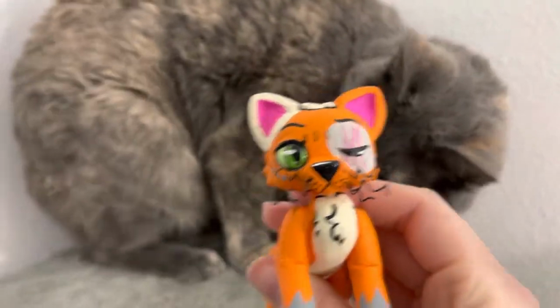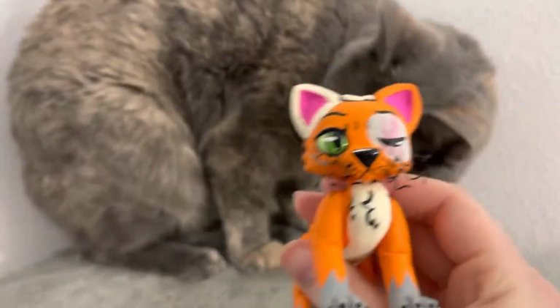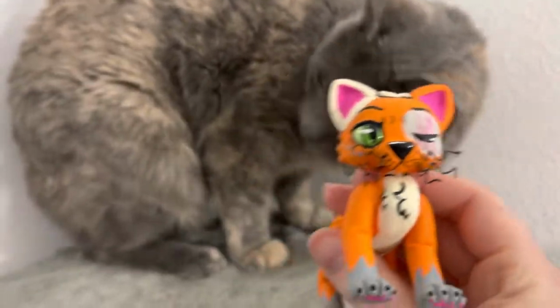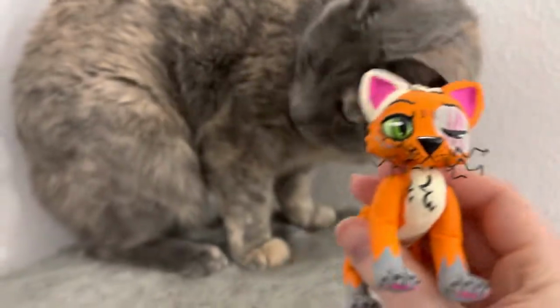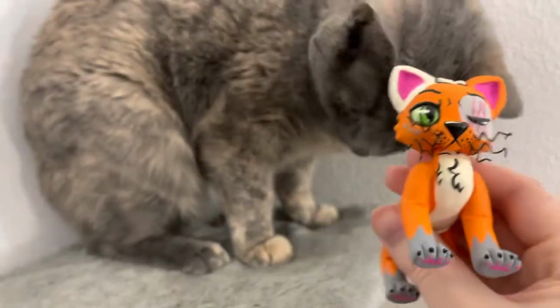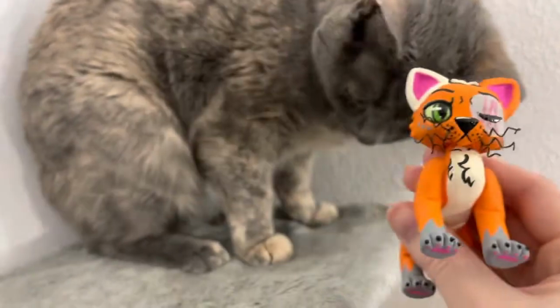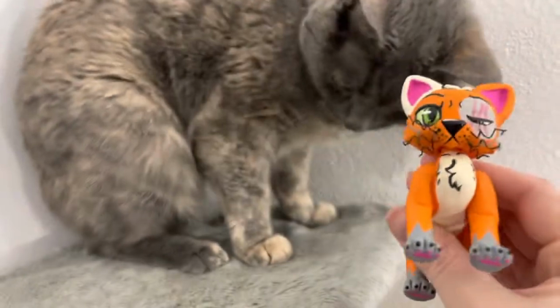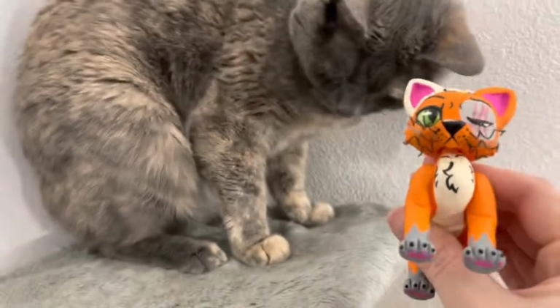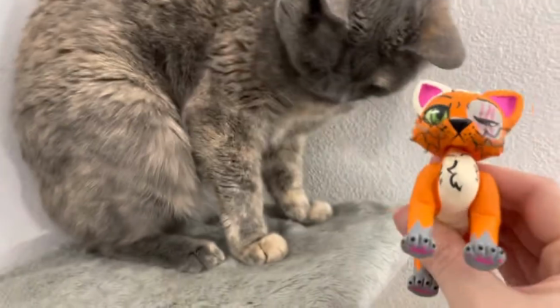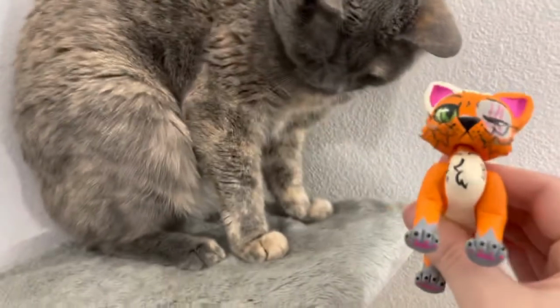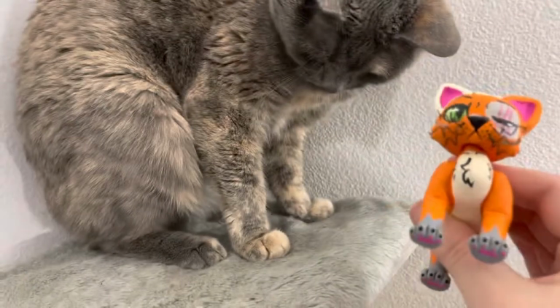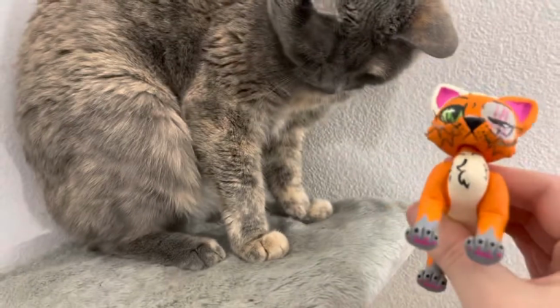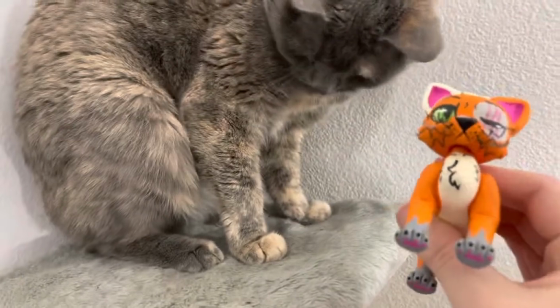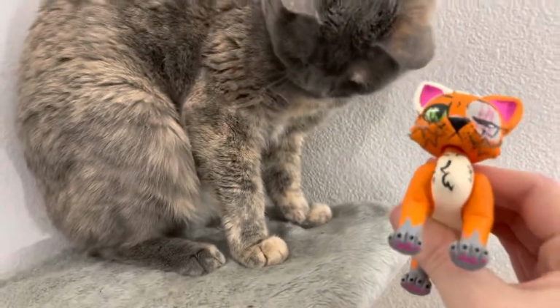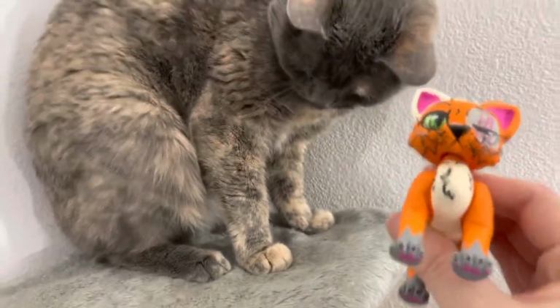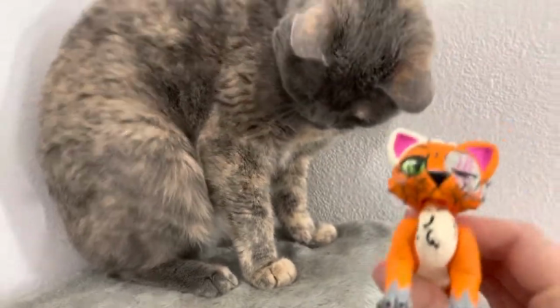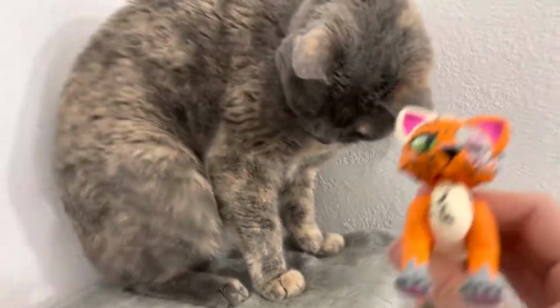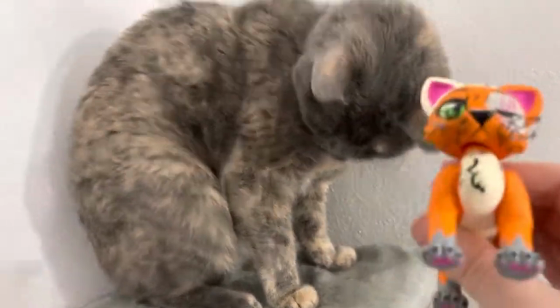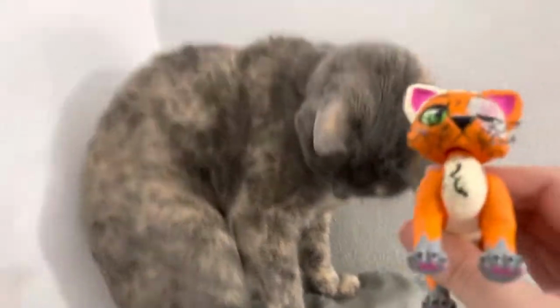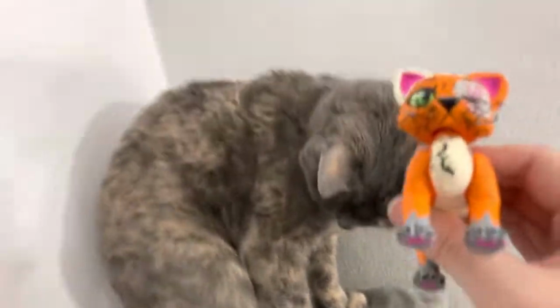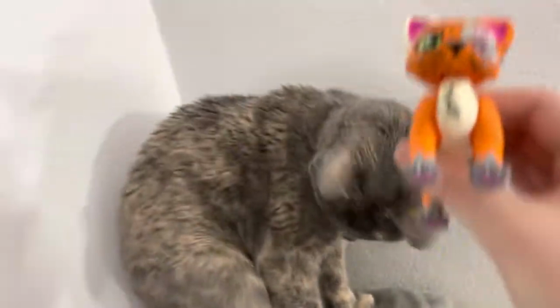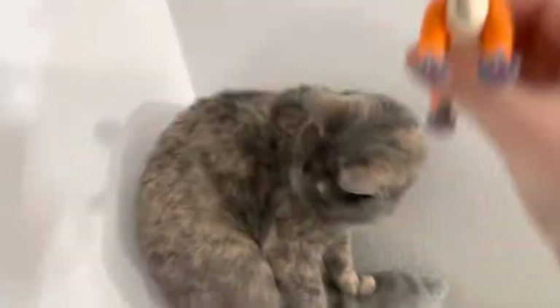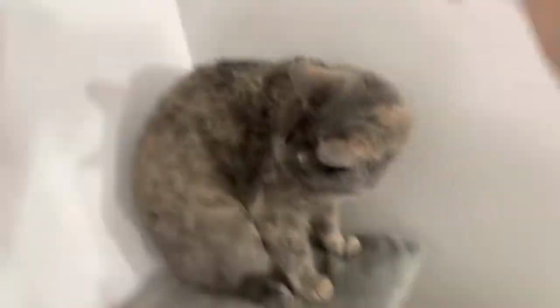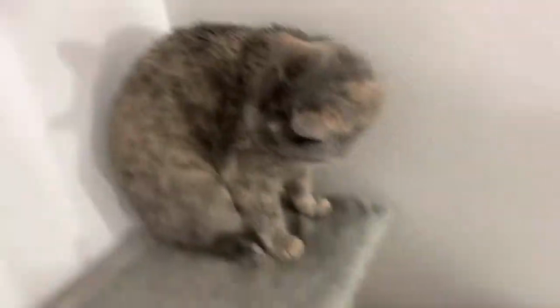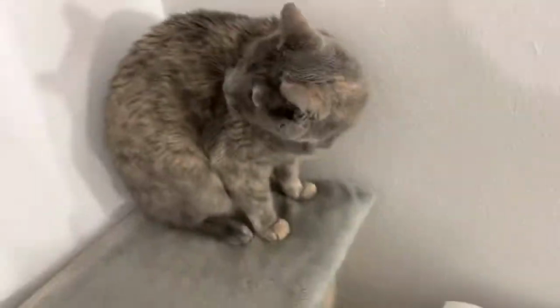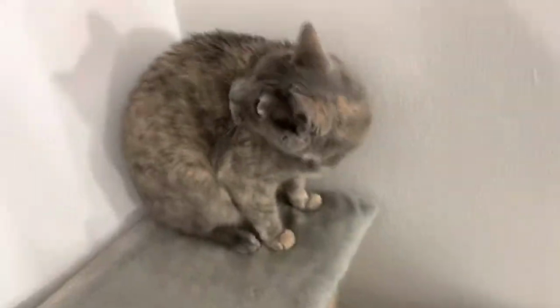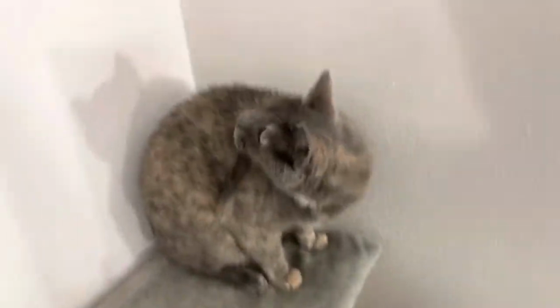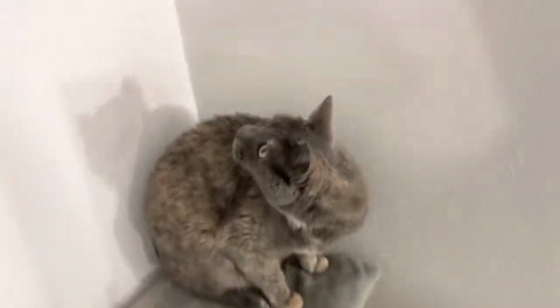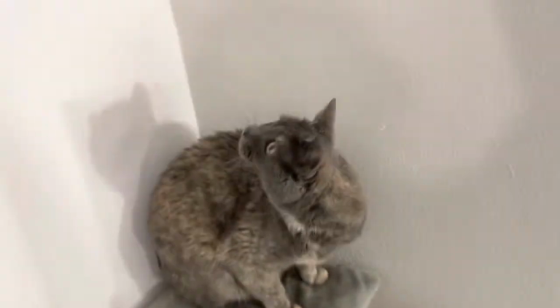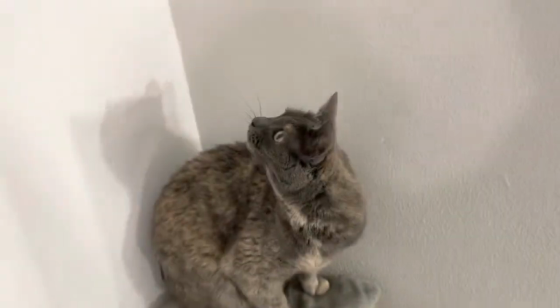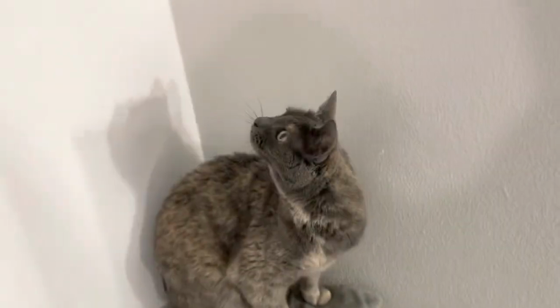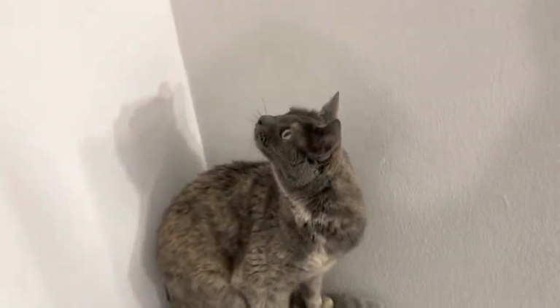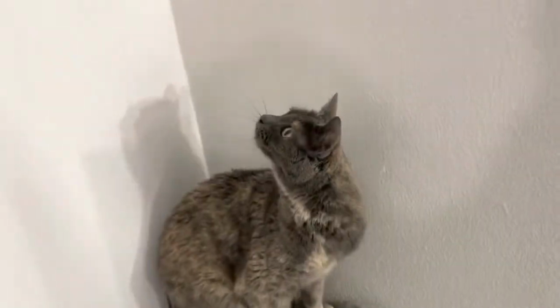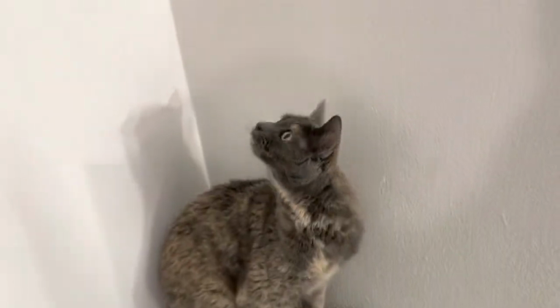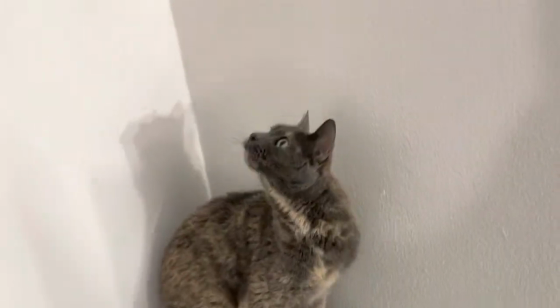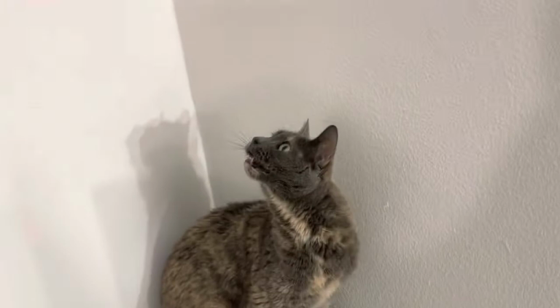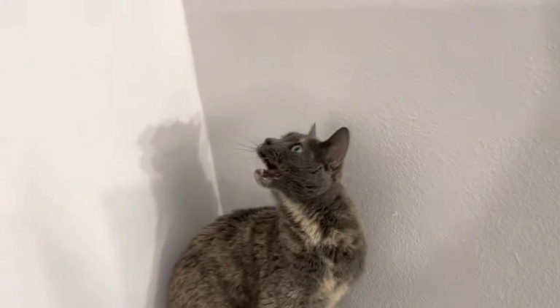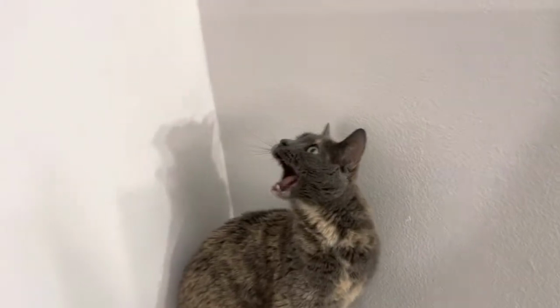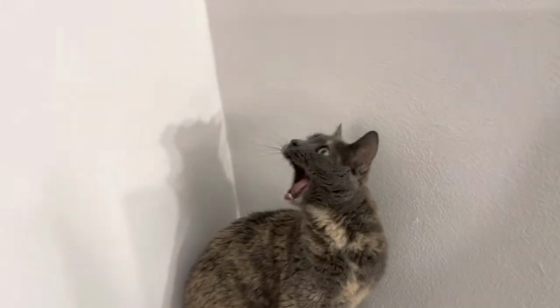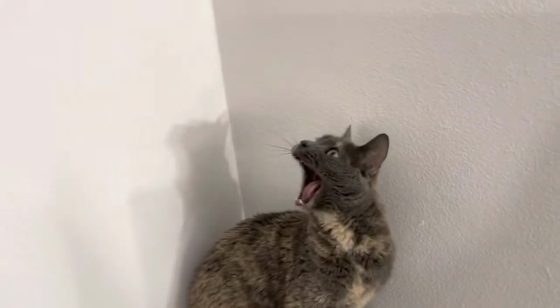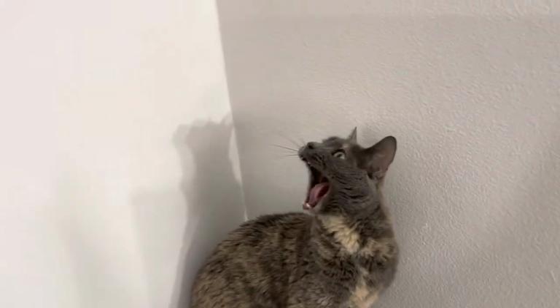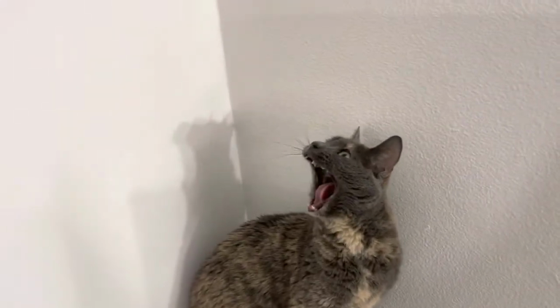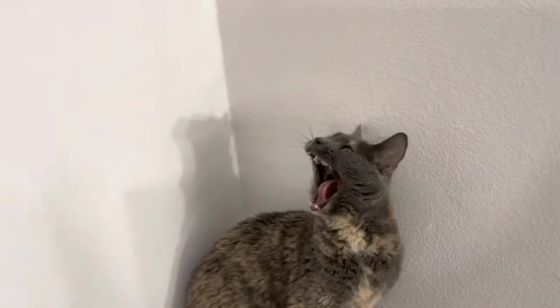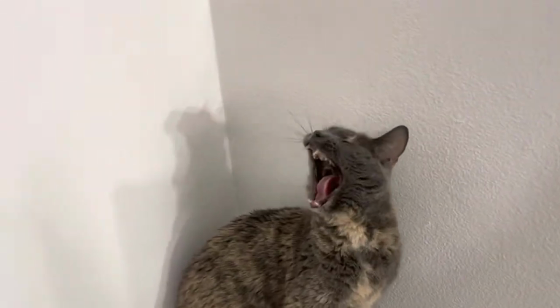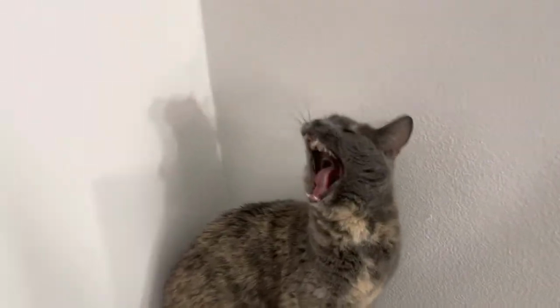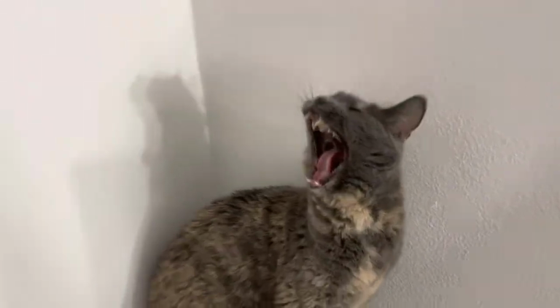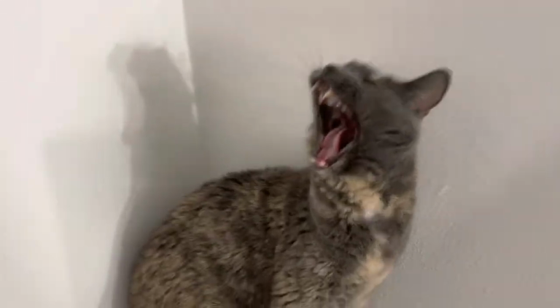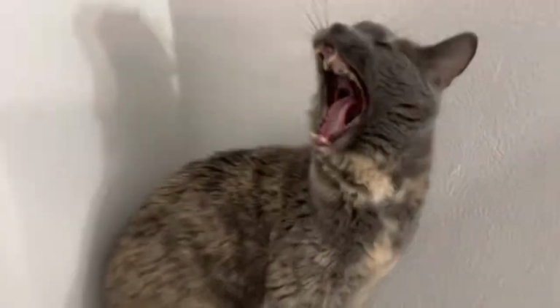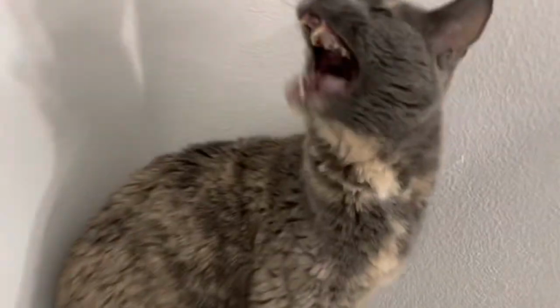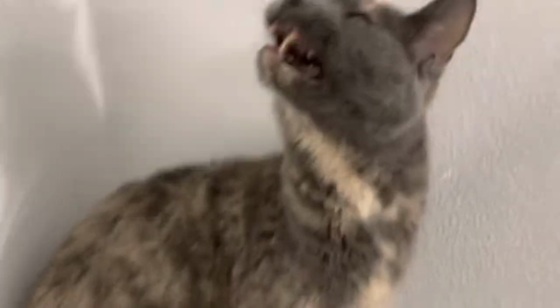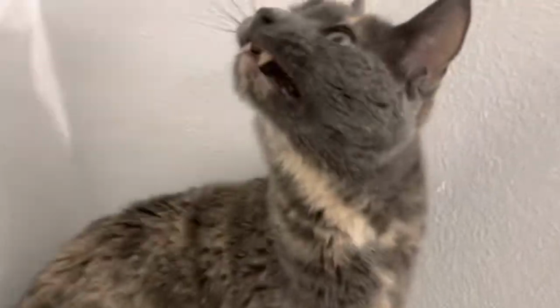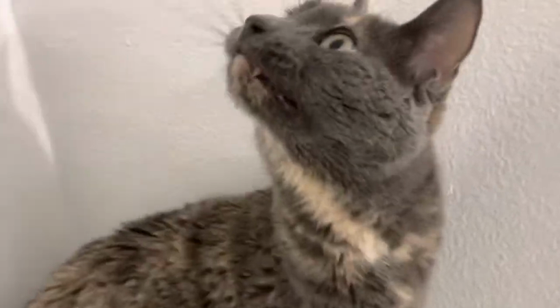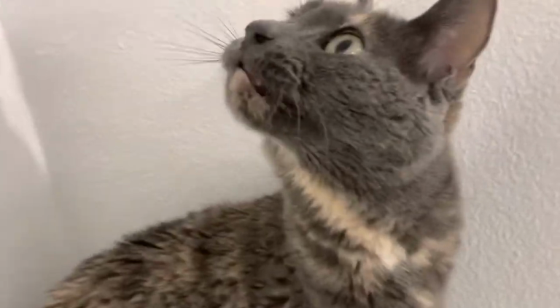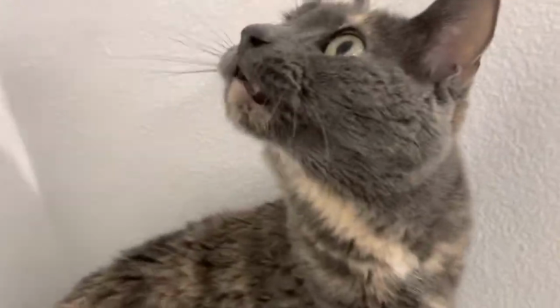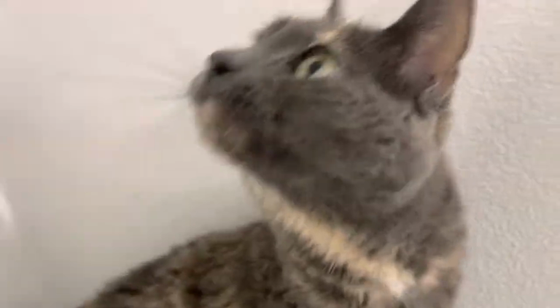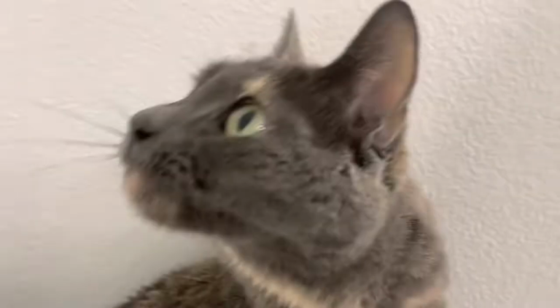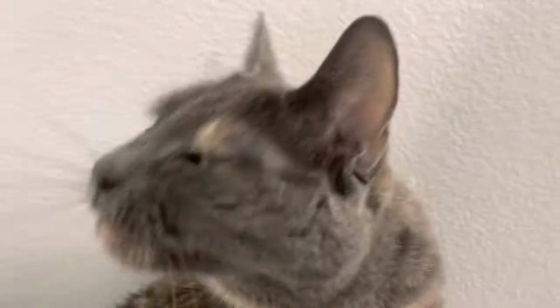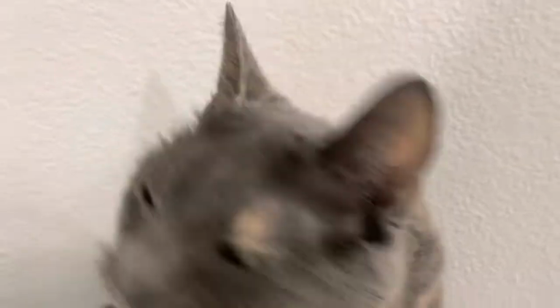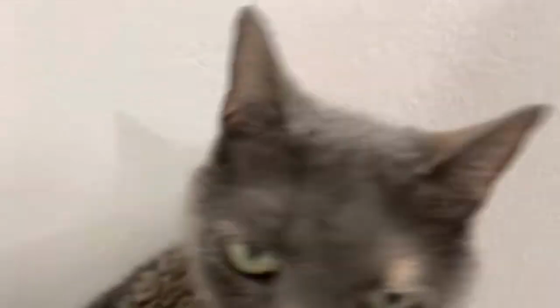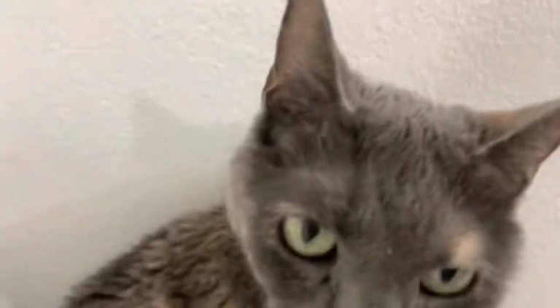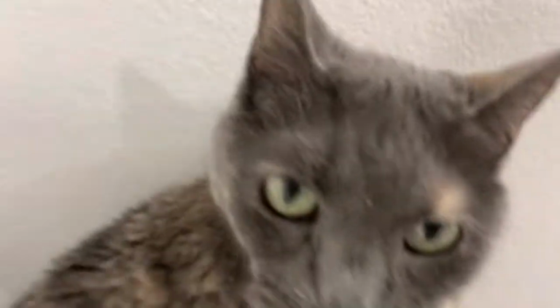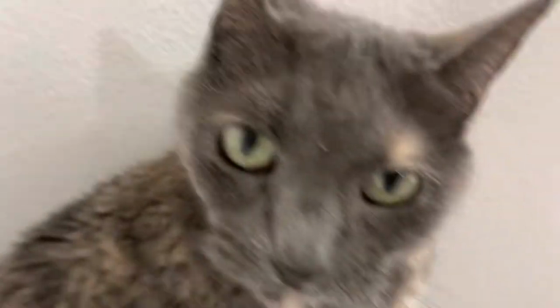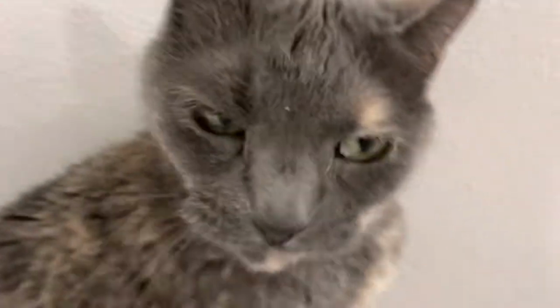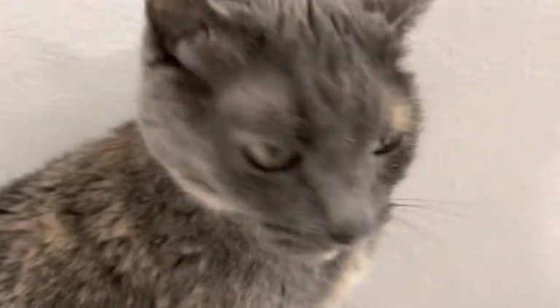What do you think, Cookie? Wow — oh my goodness, big yawn!